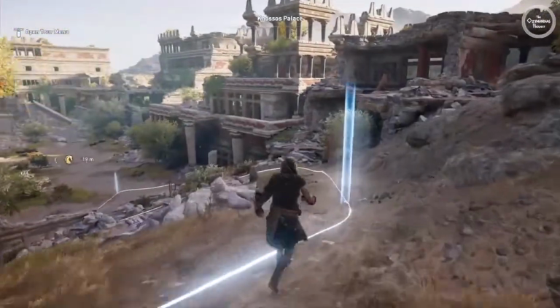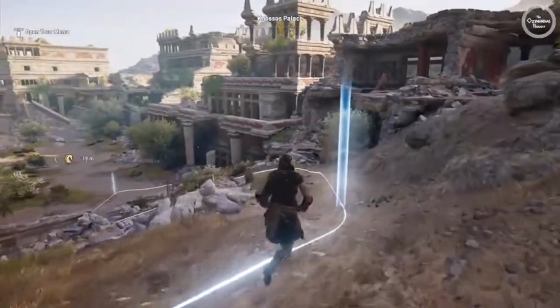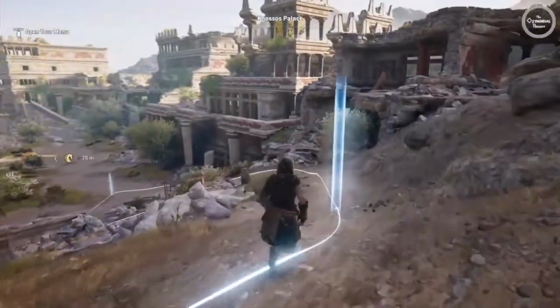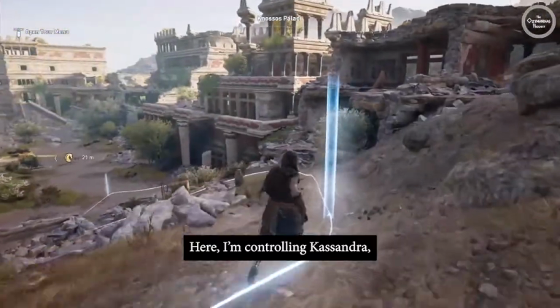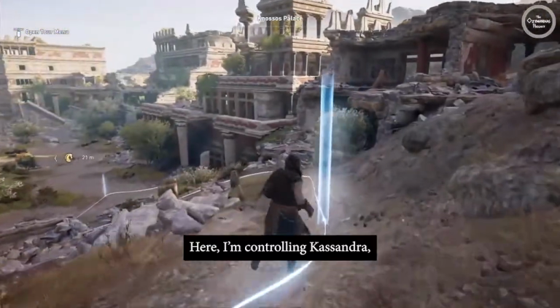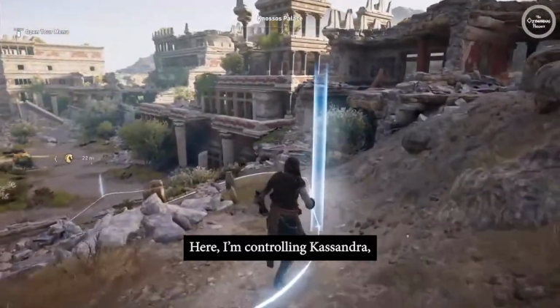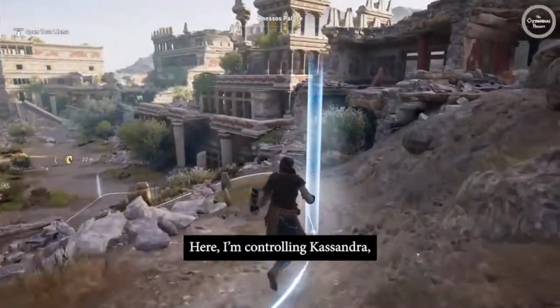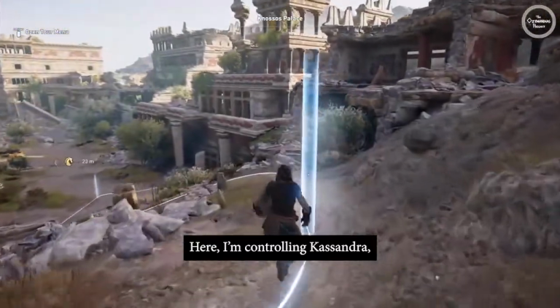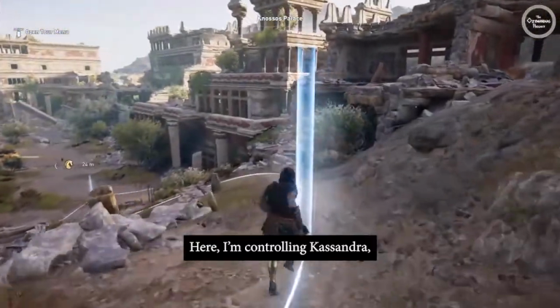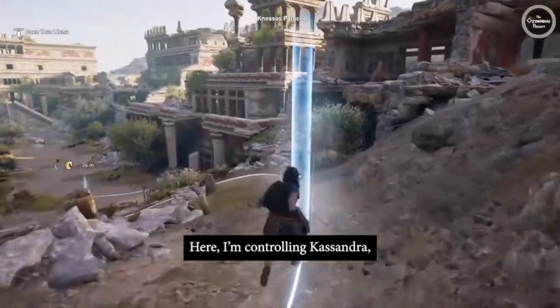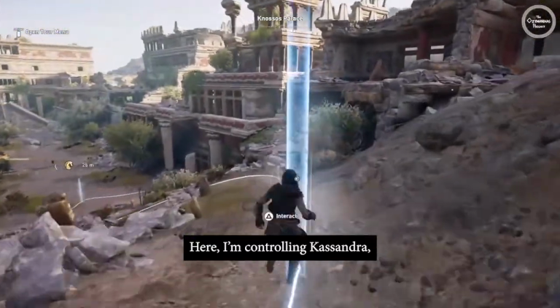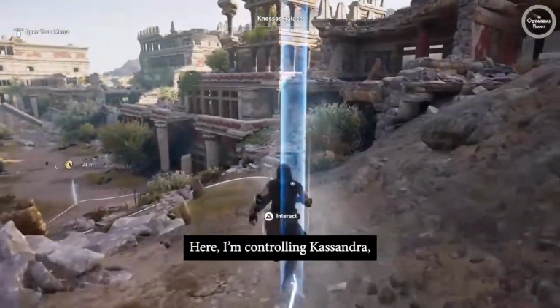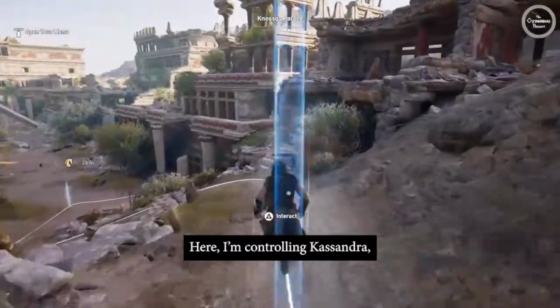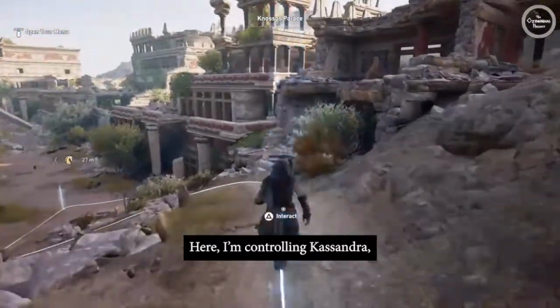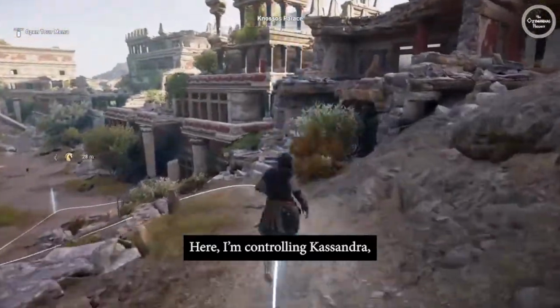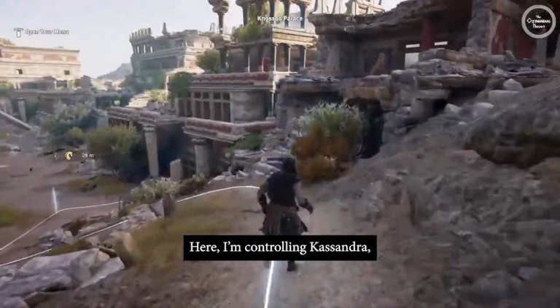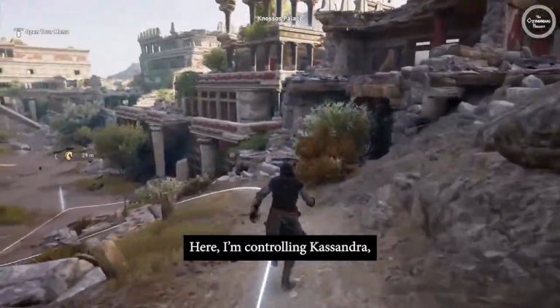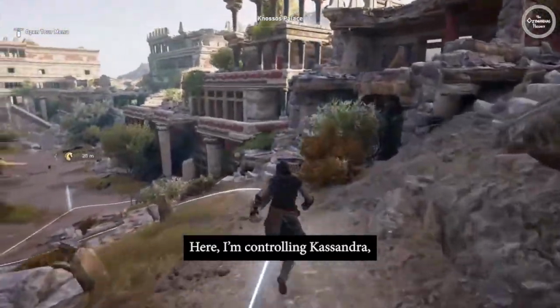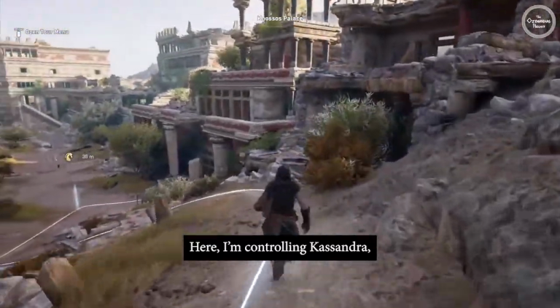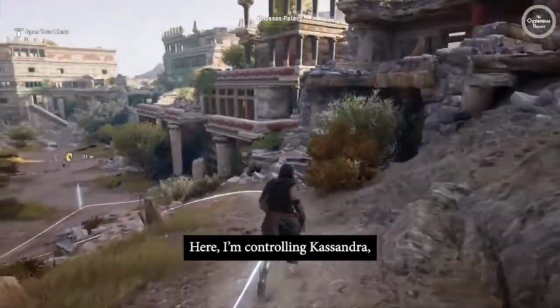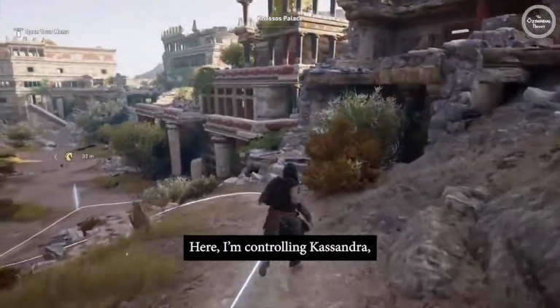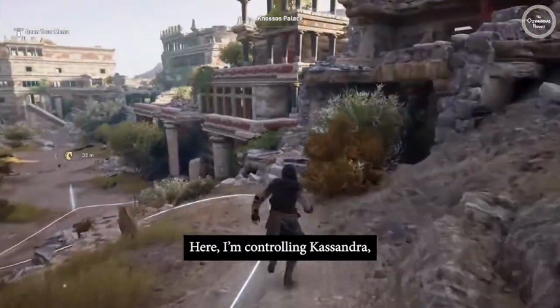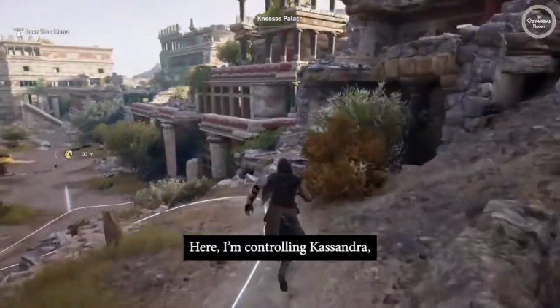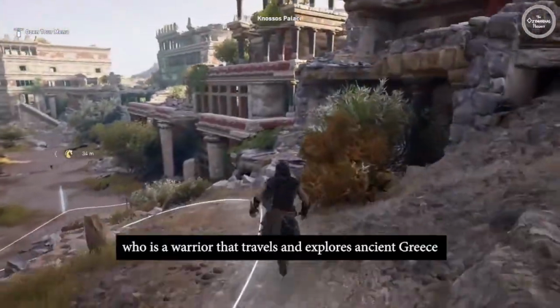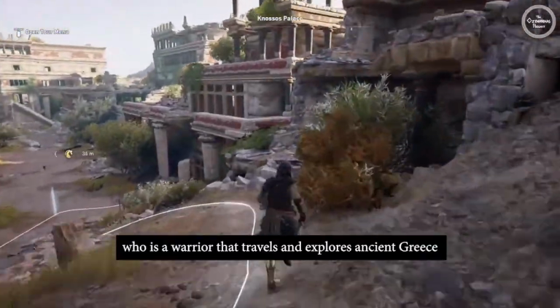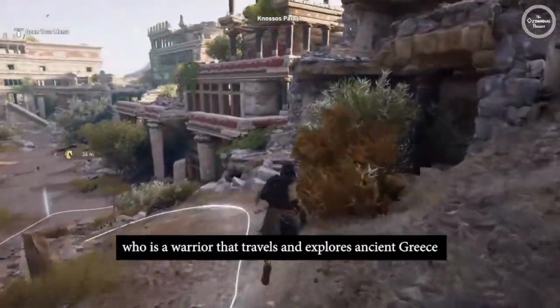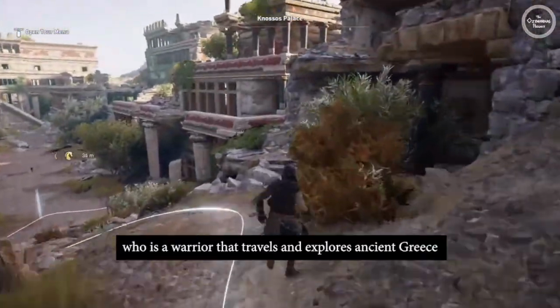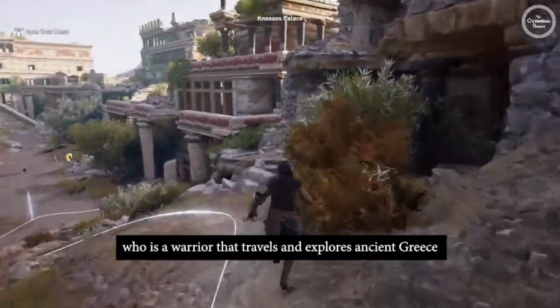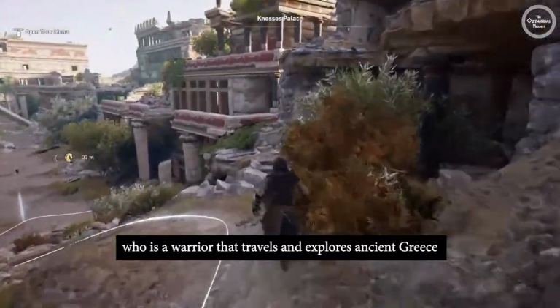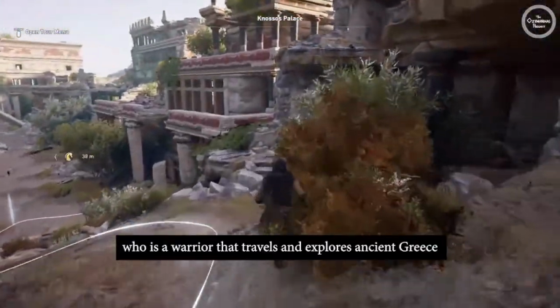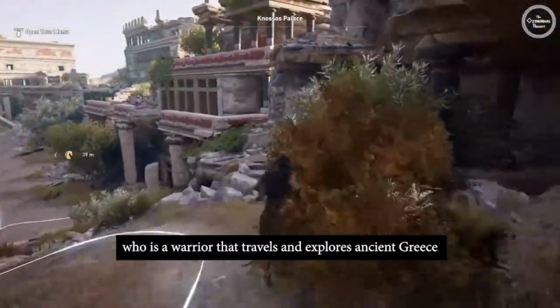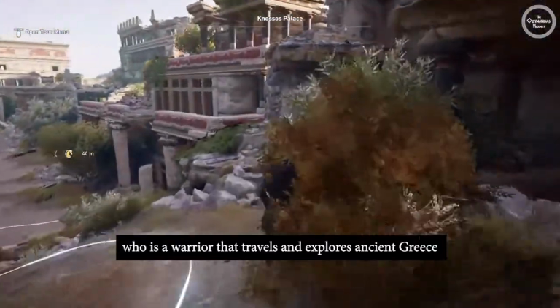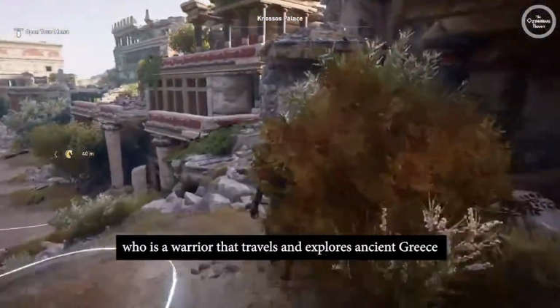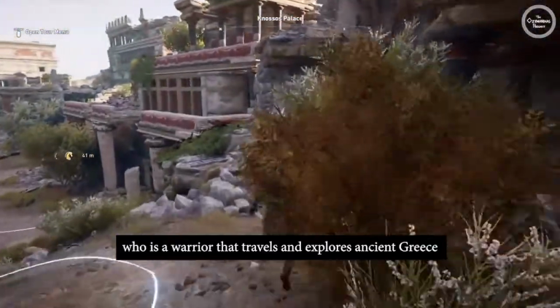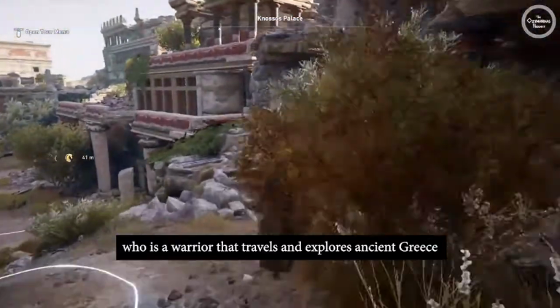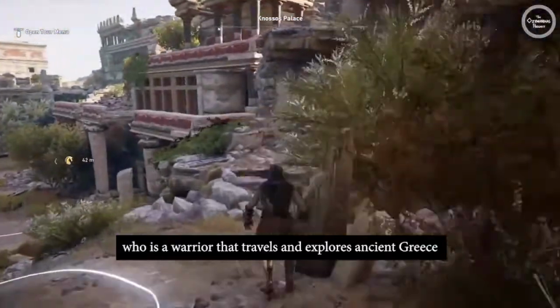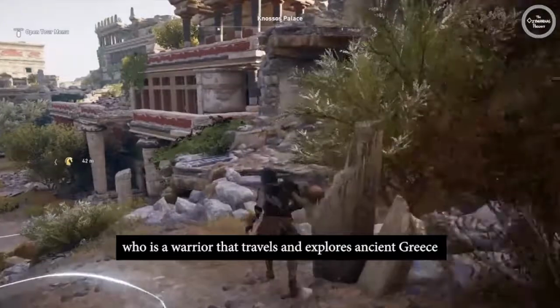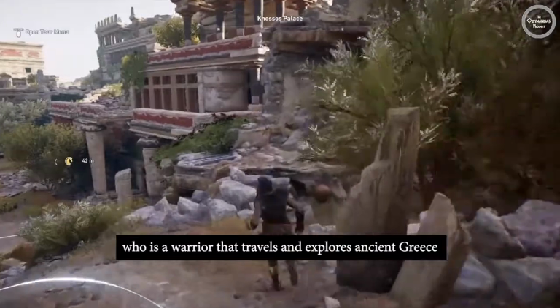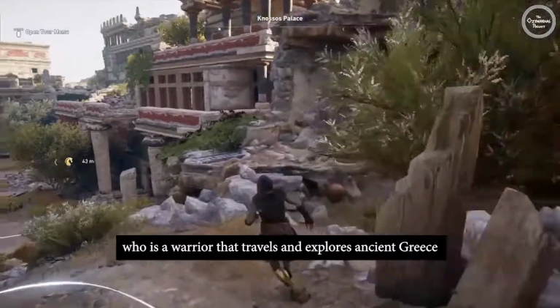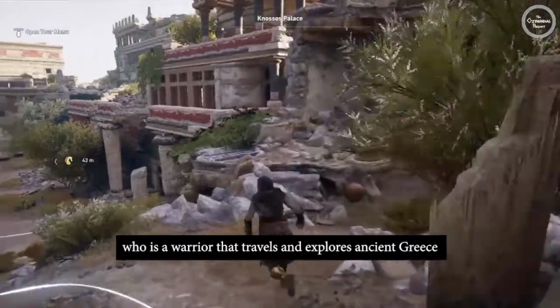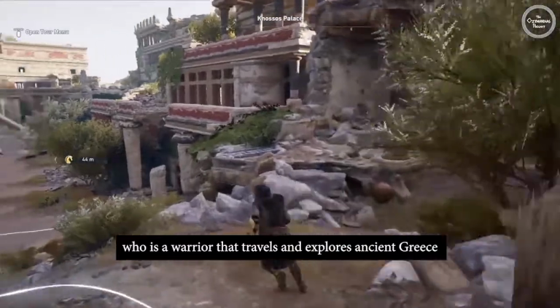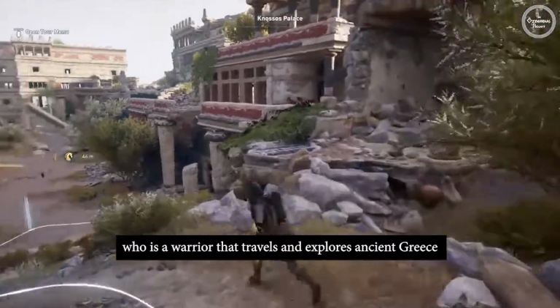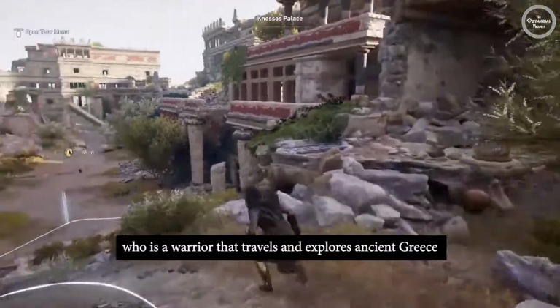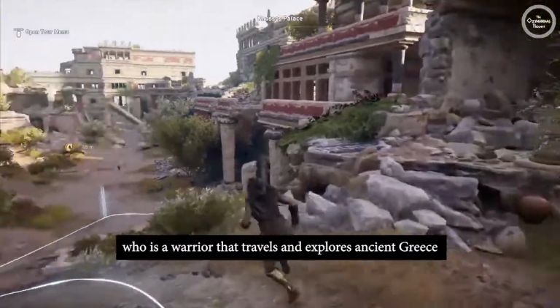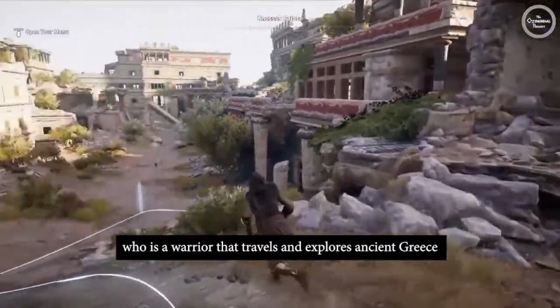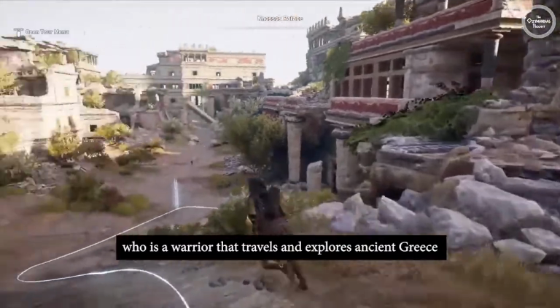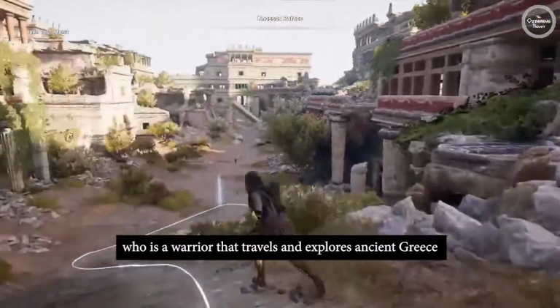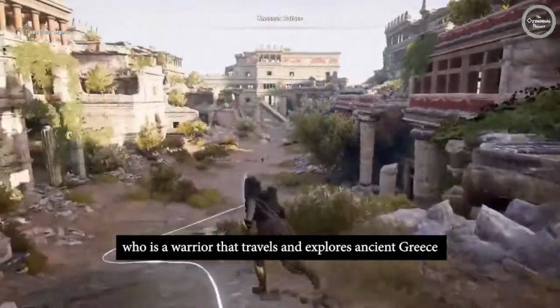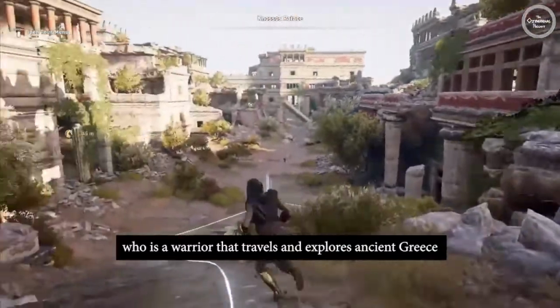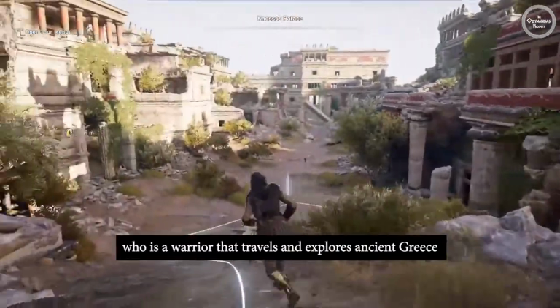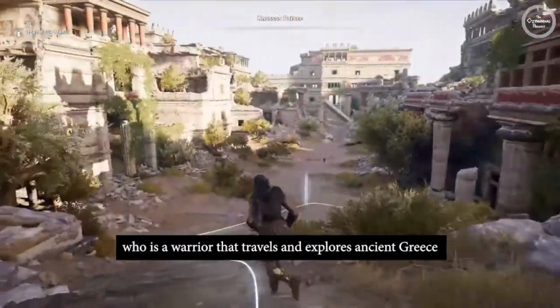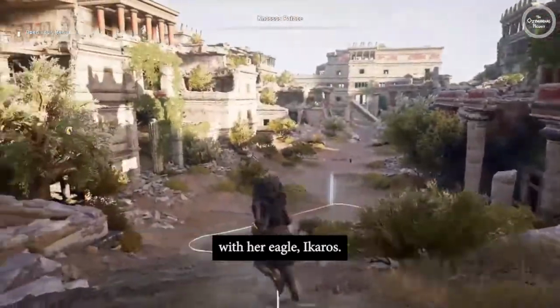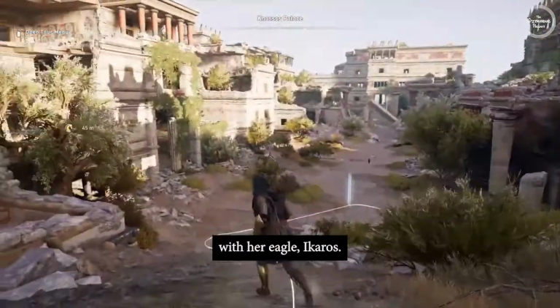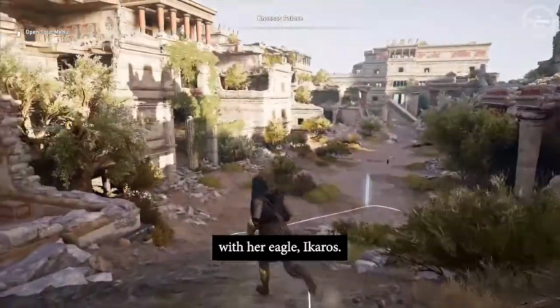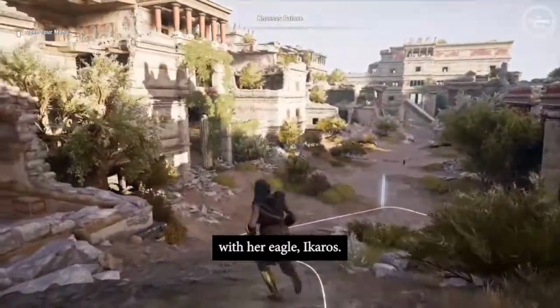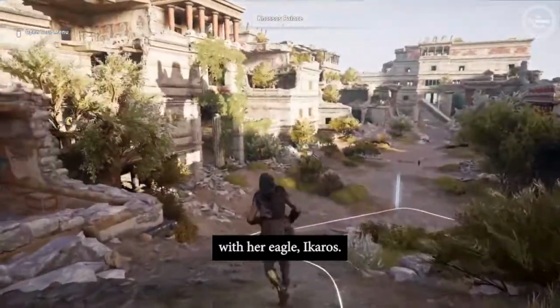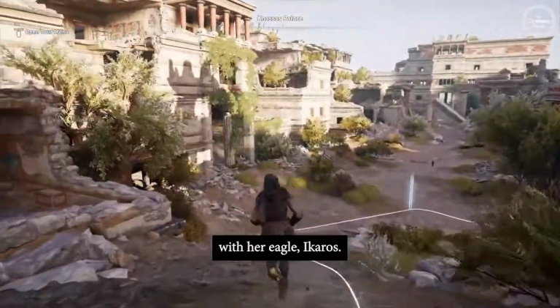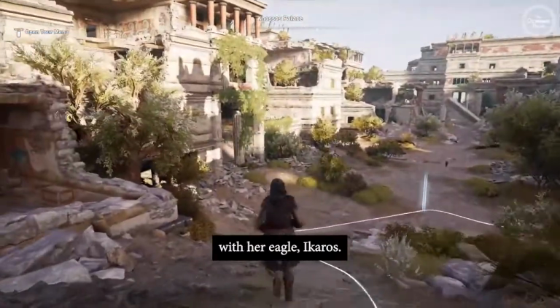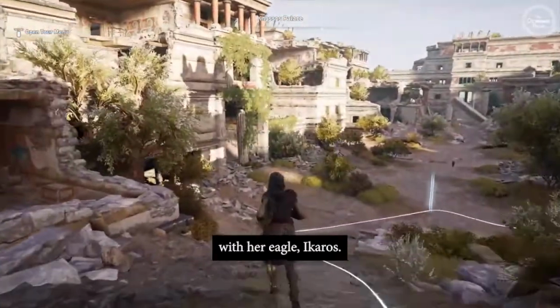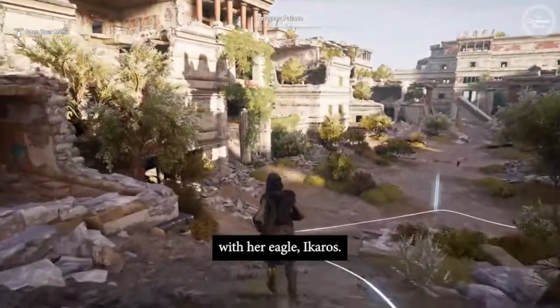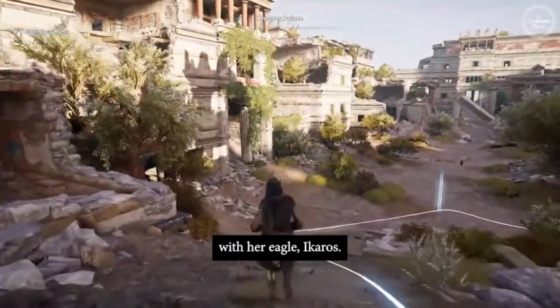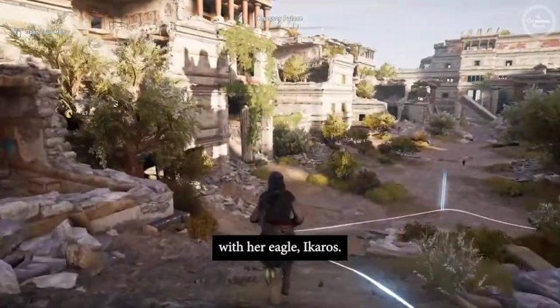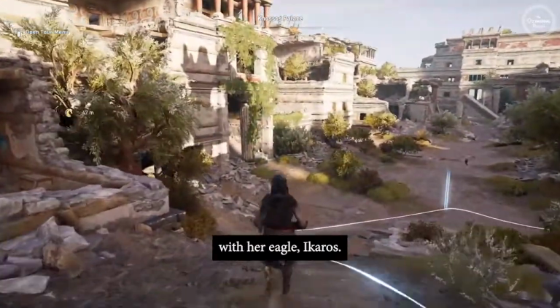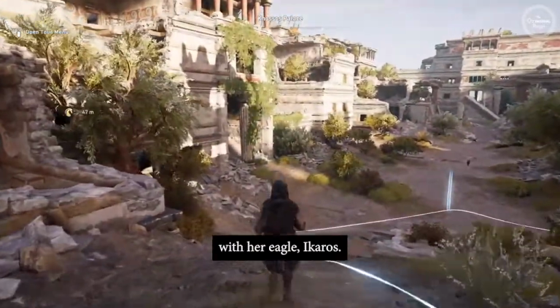Here I'm controlling Cassandra, who is a warrior that travels and explores Ancient Greece with her eagle, Icarus.